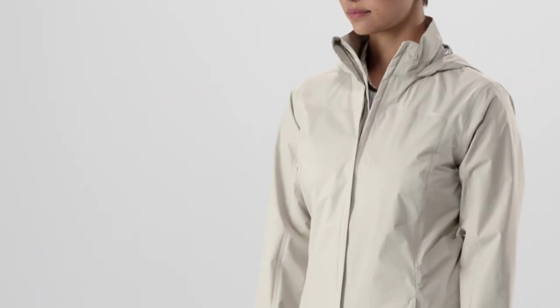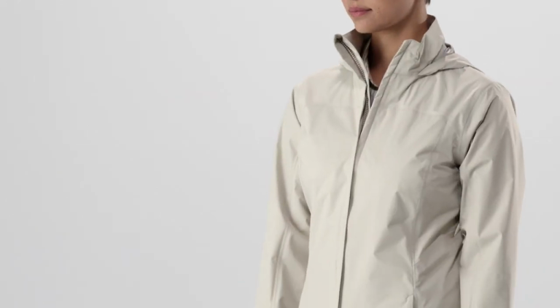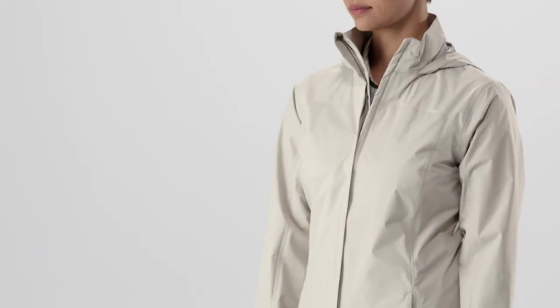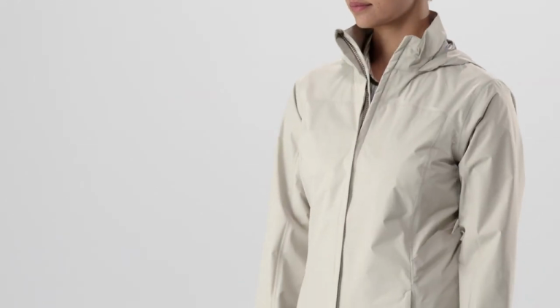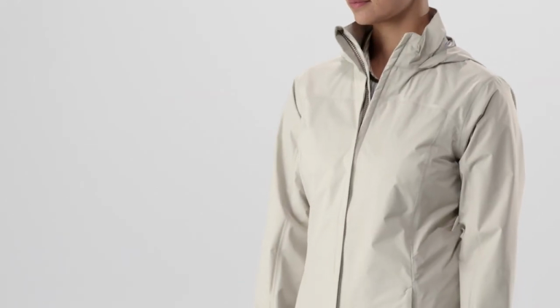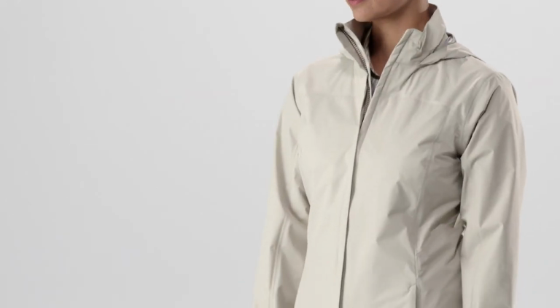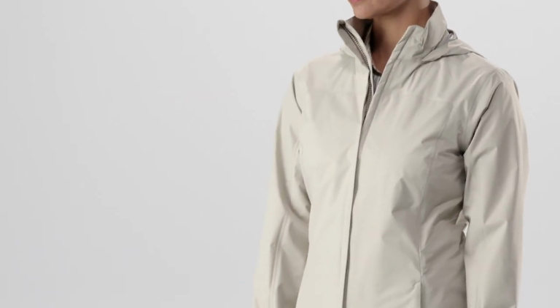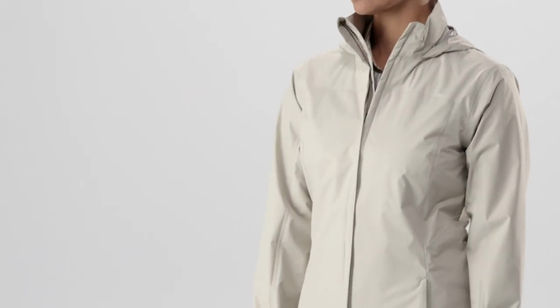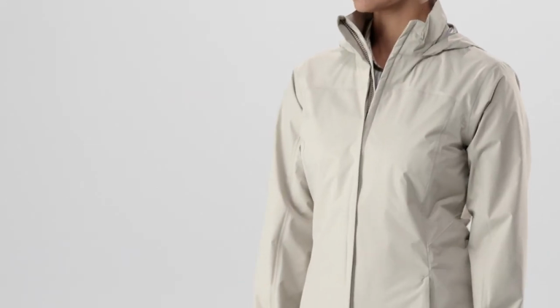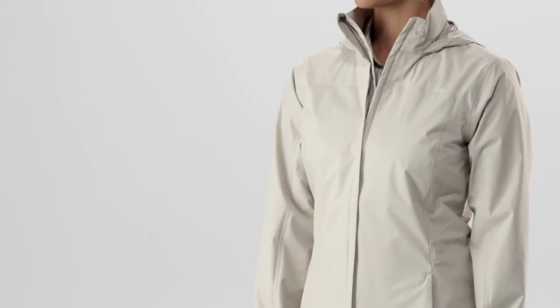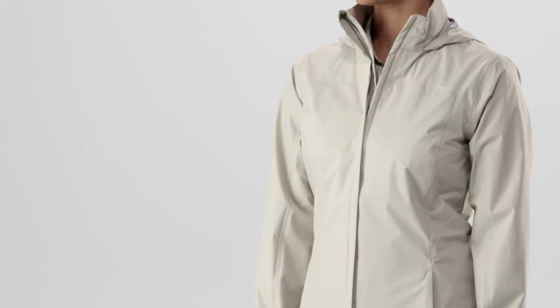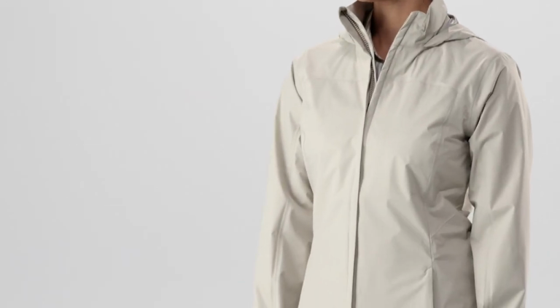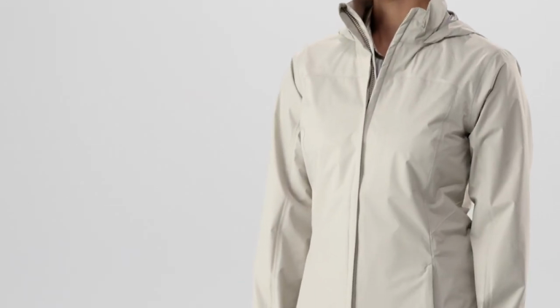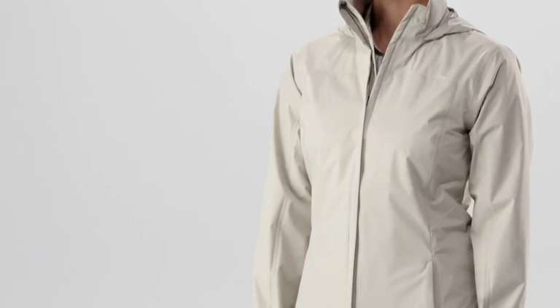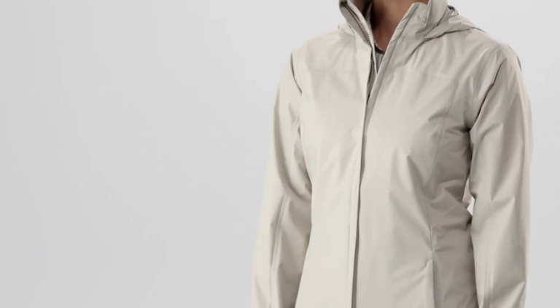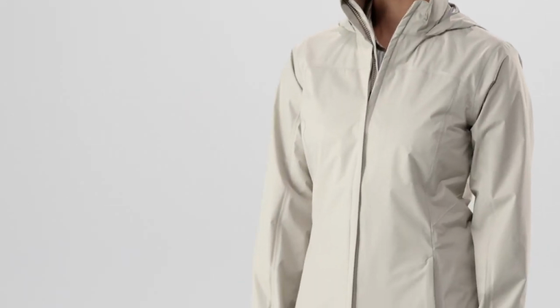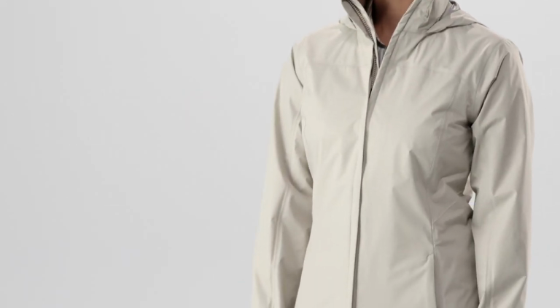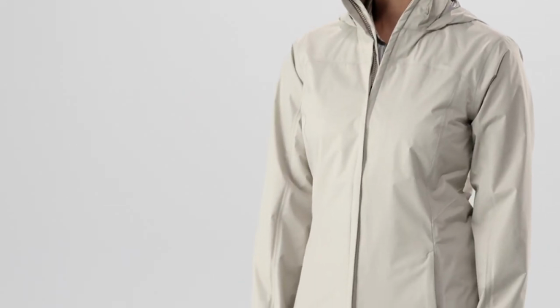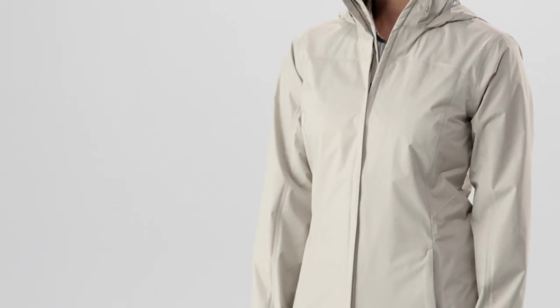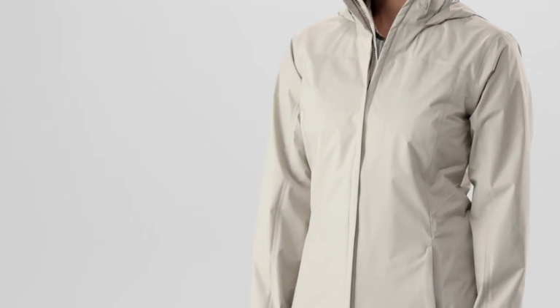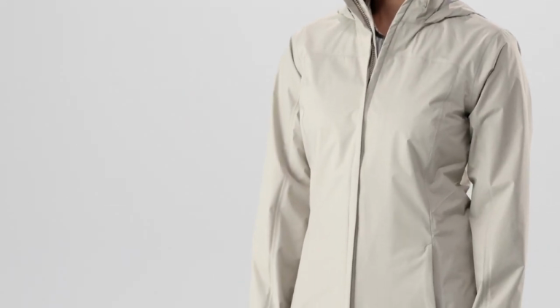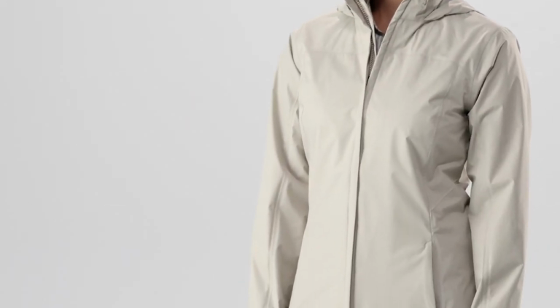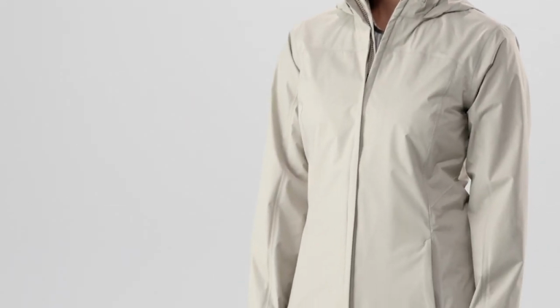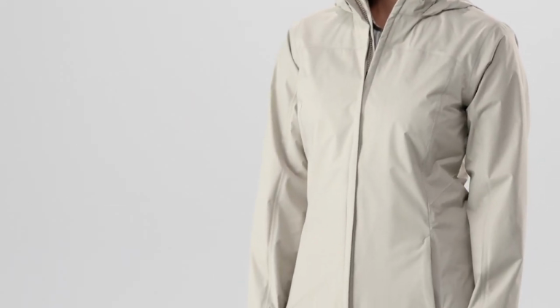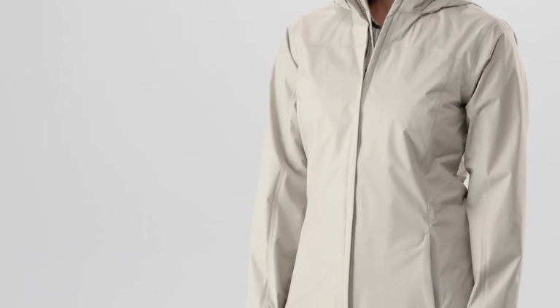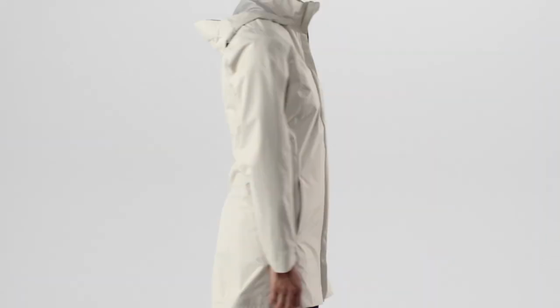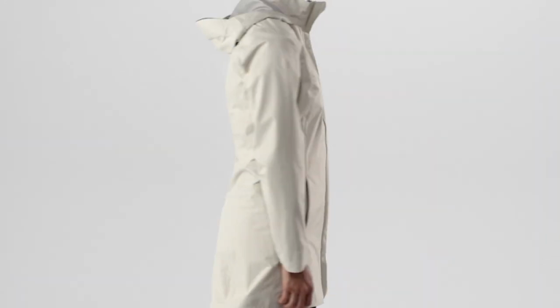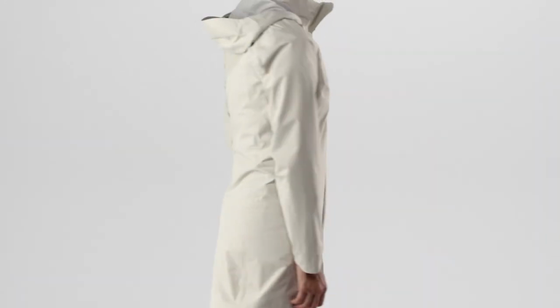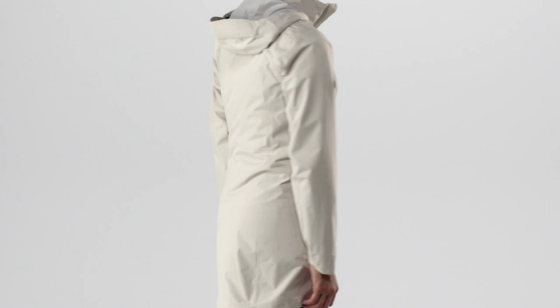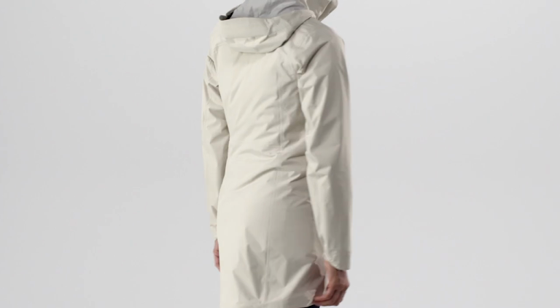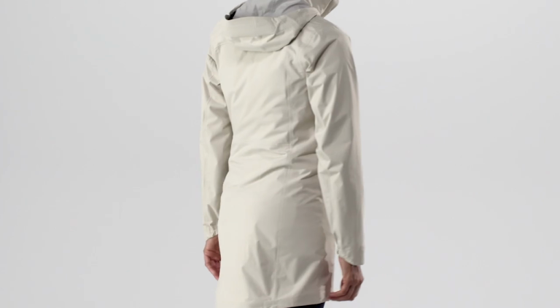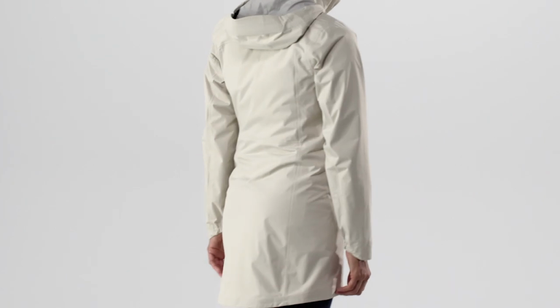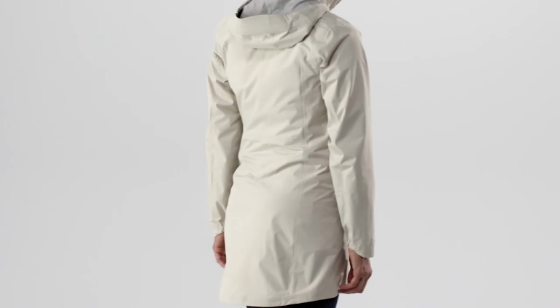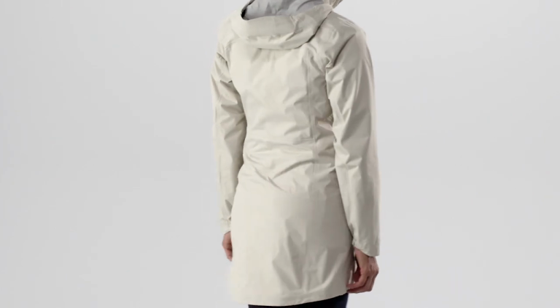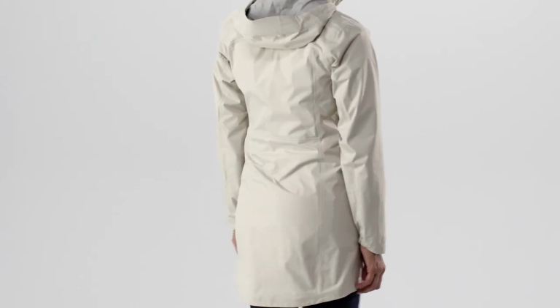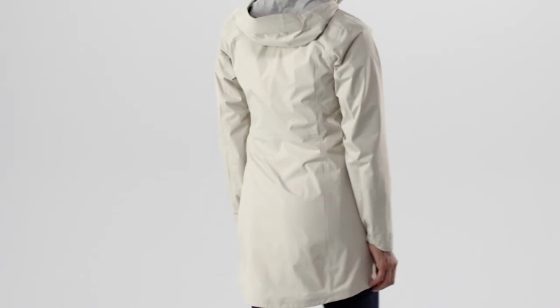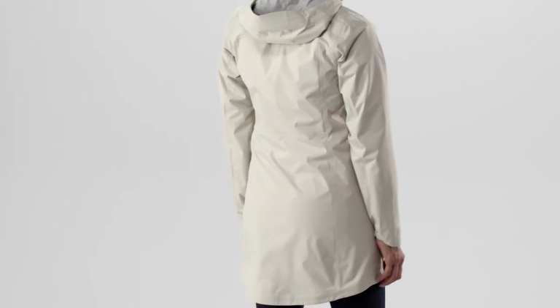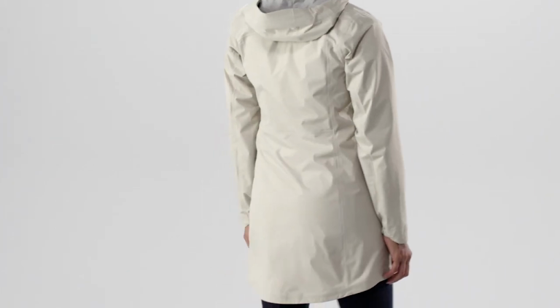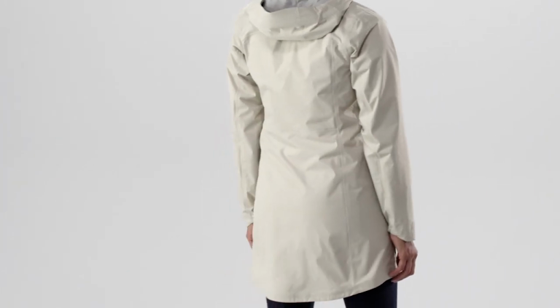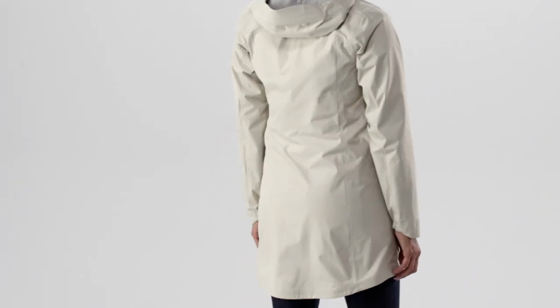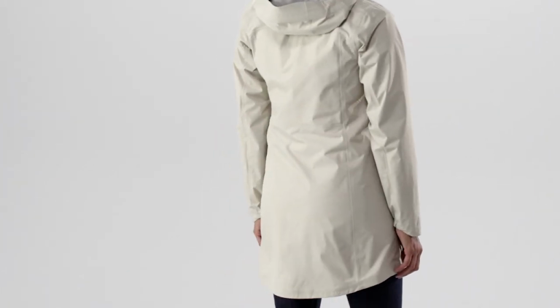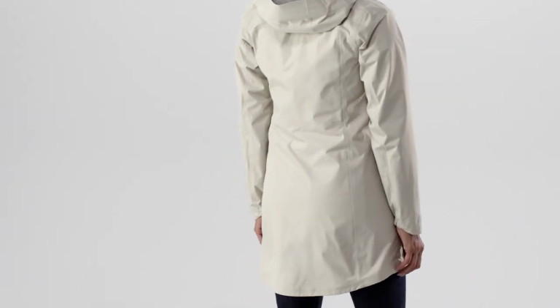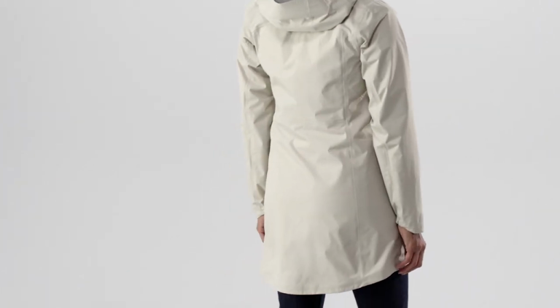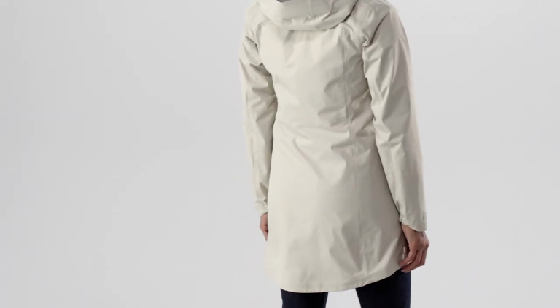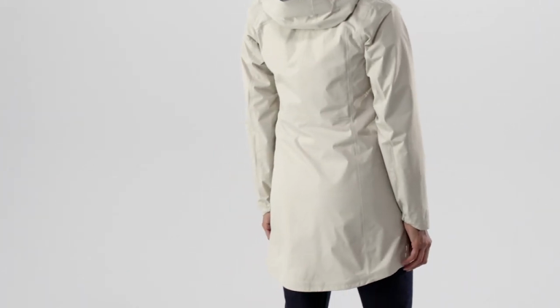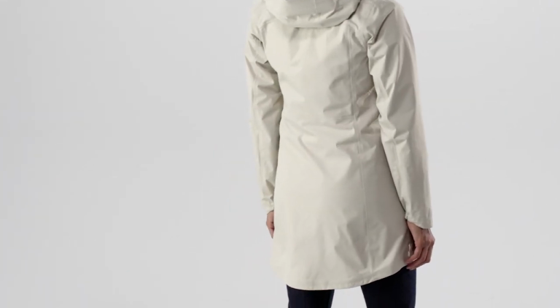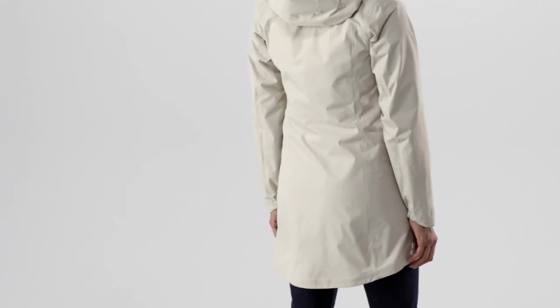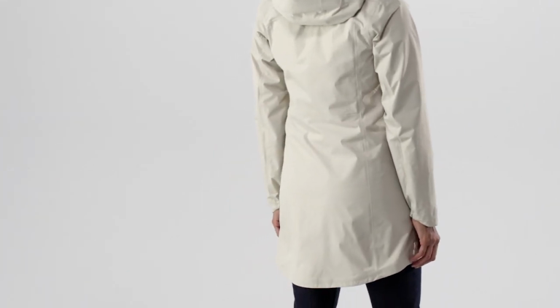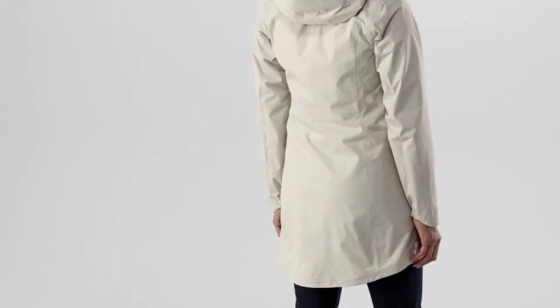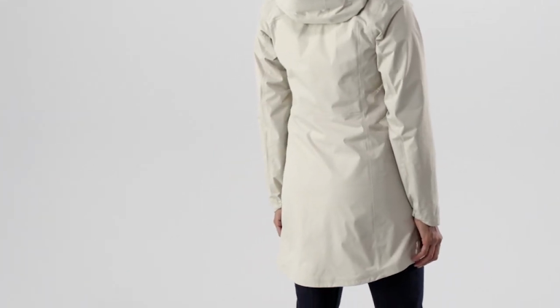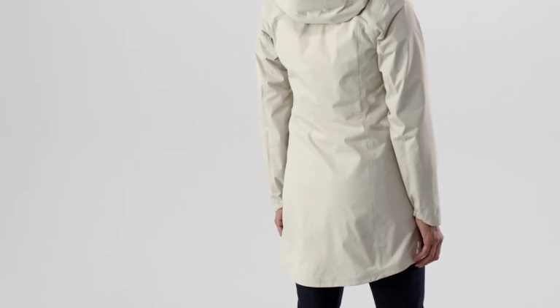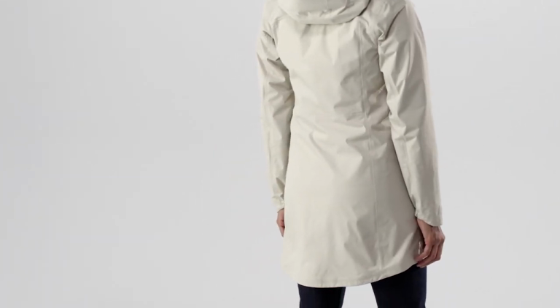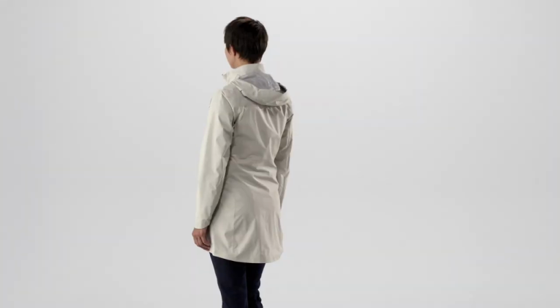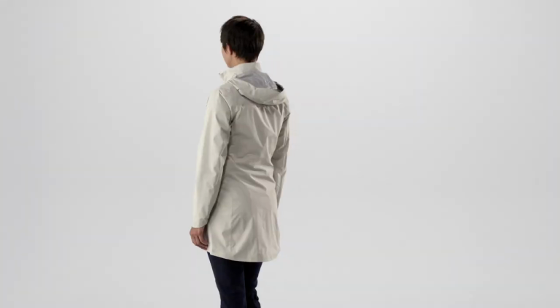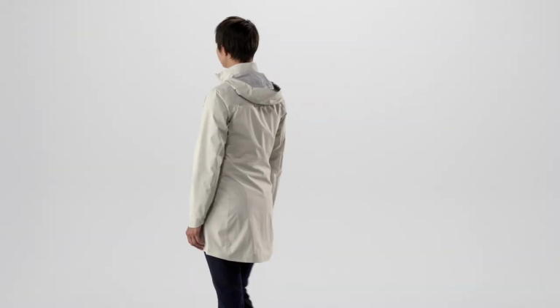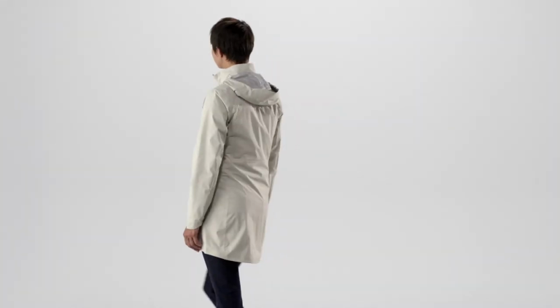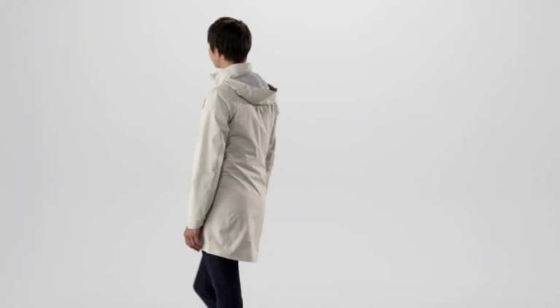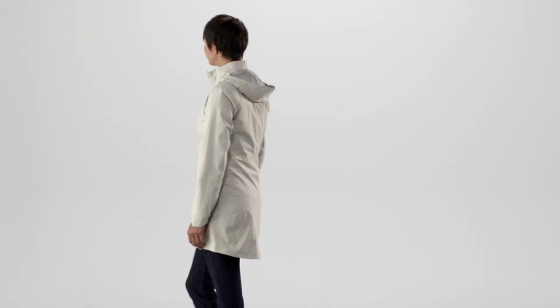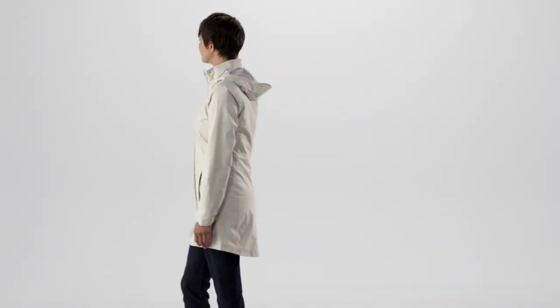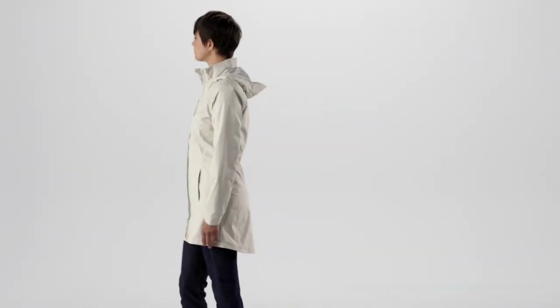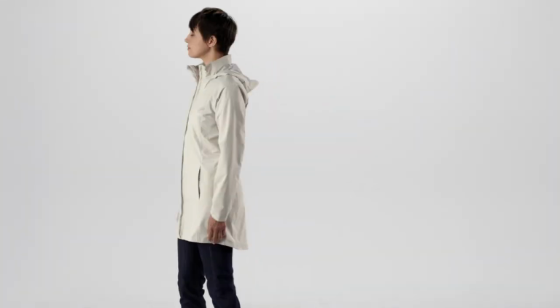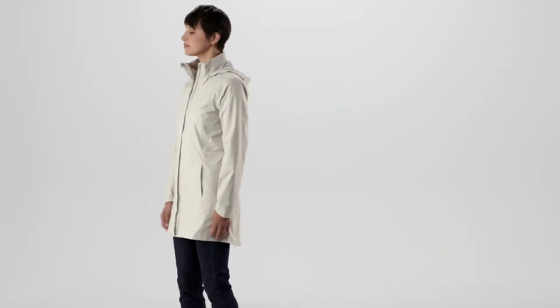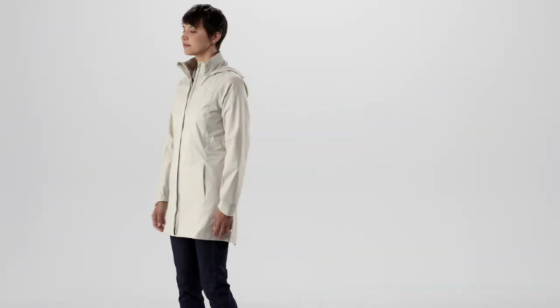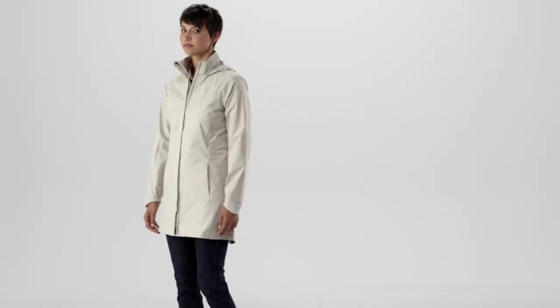Feminine, lightweight, and absolutely waterproof — our designers packed a lot of sophistication into the Women's Torrent Shell City Coat.